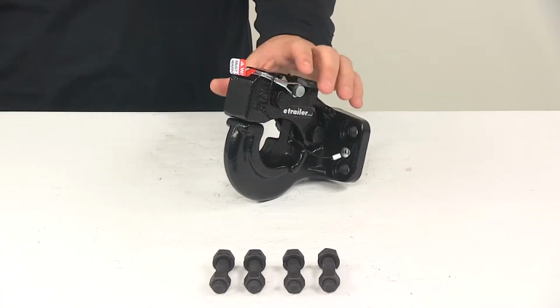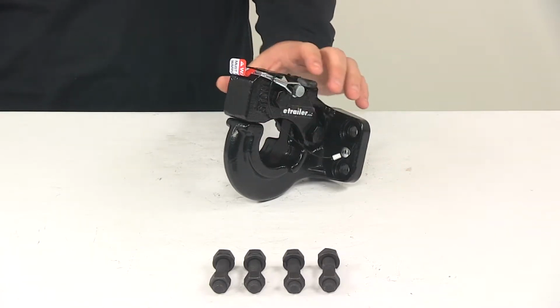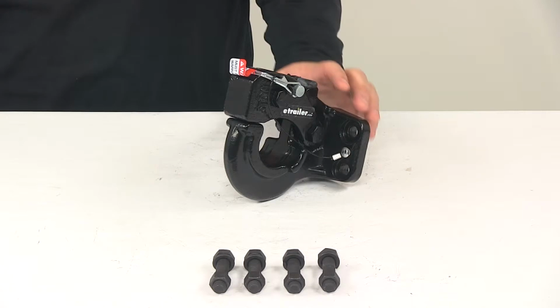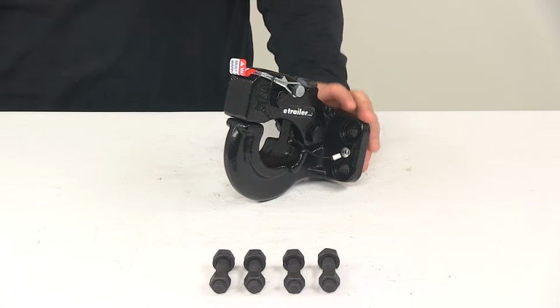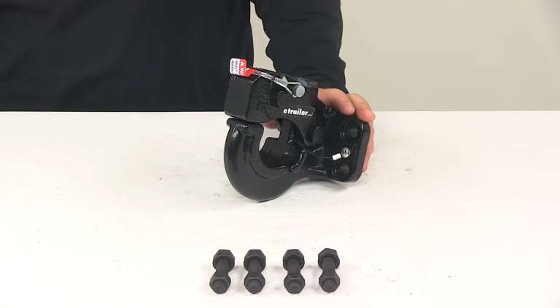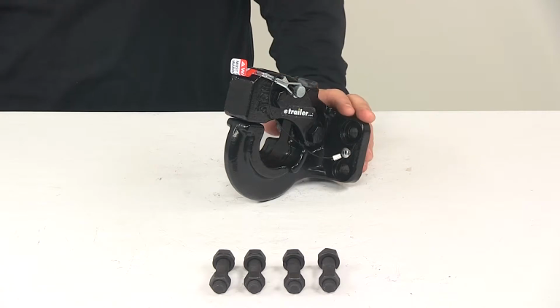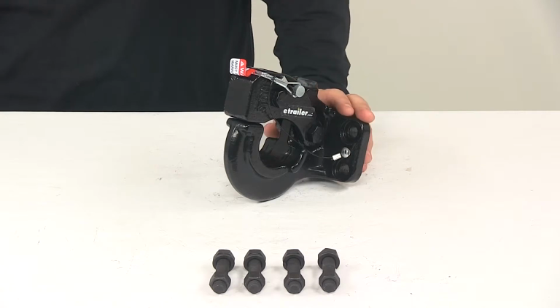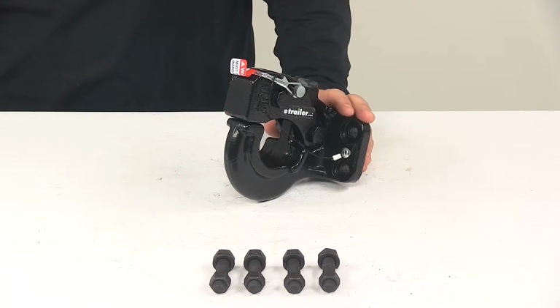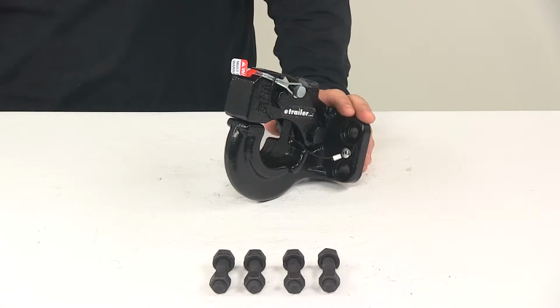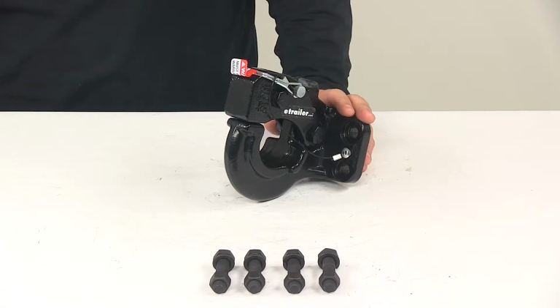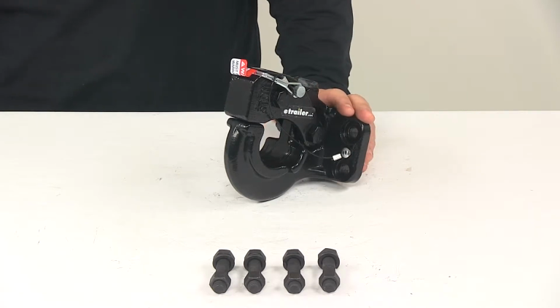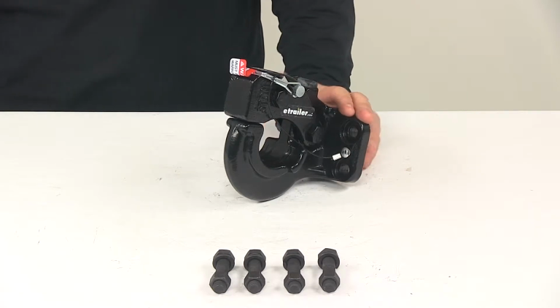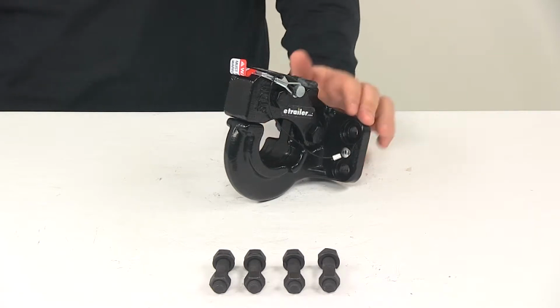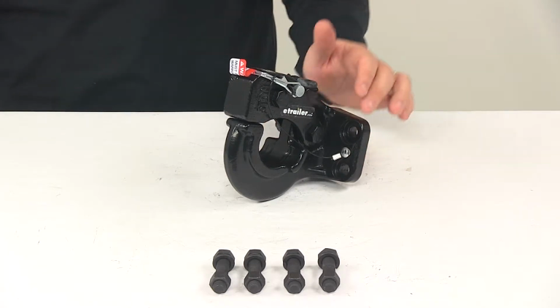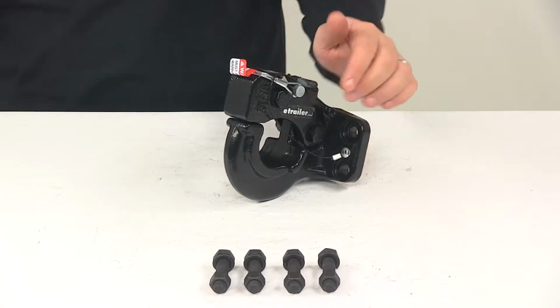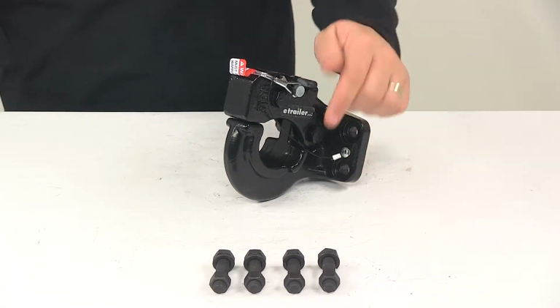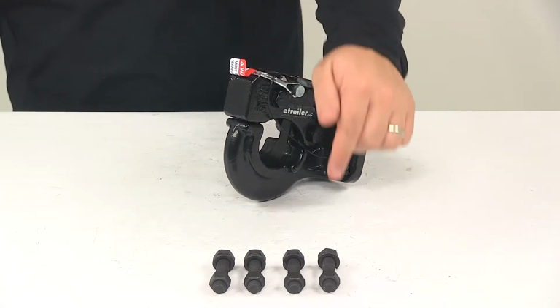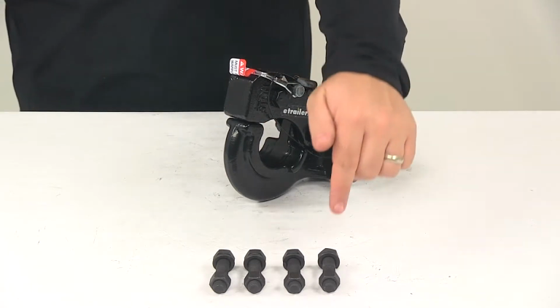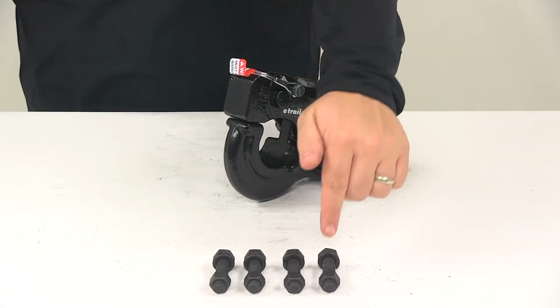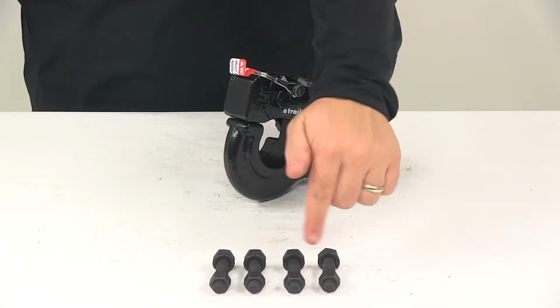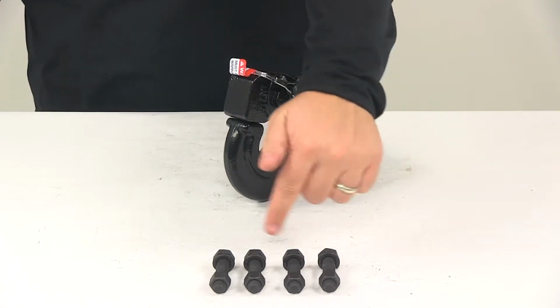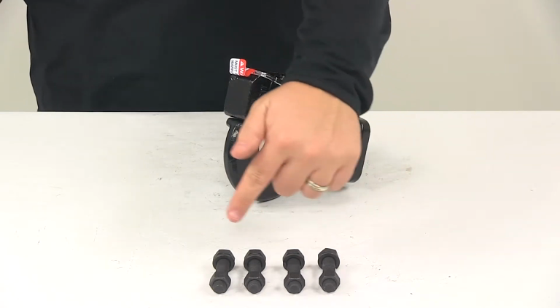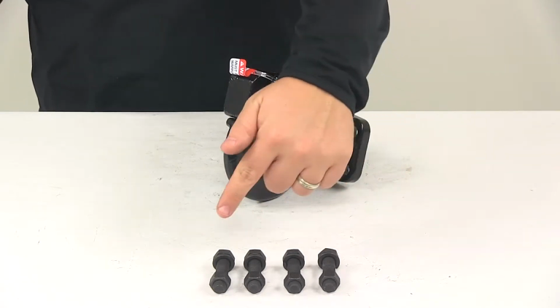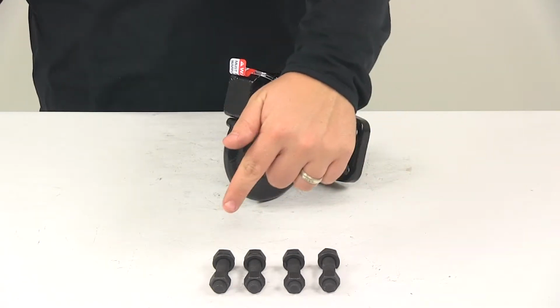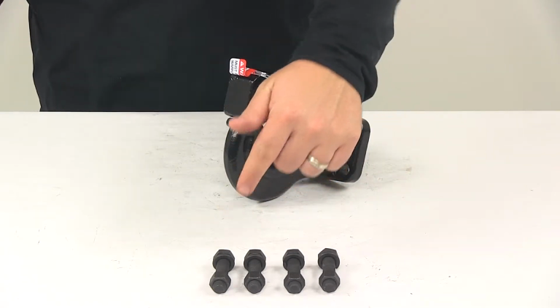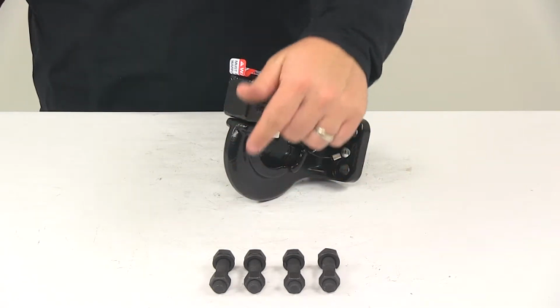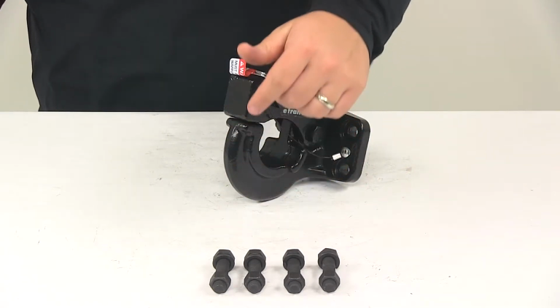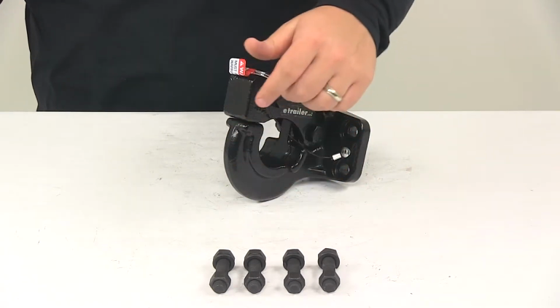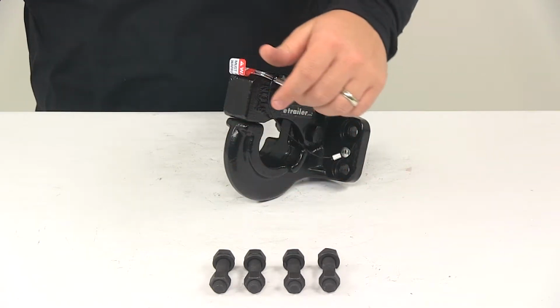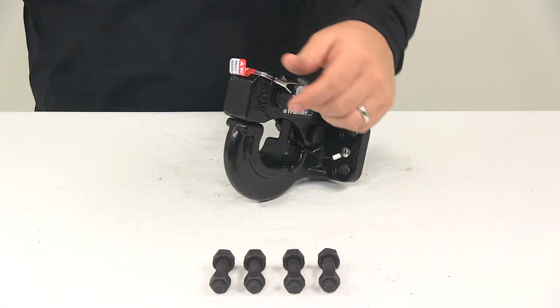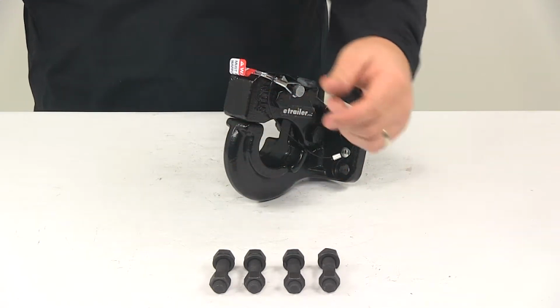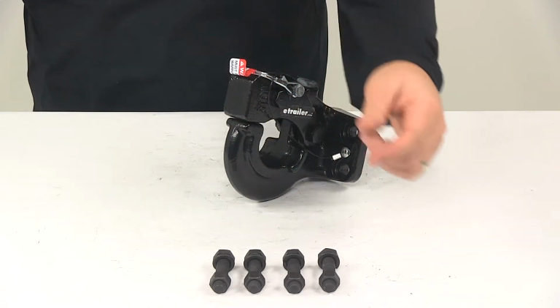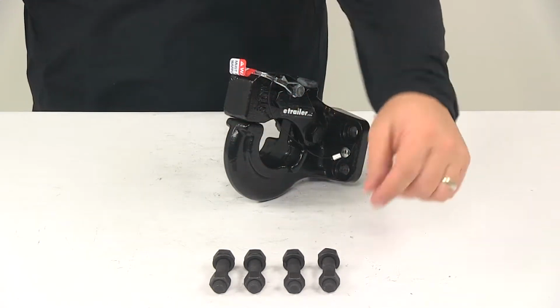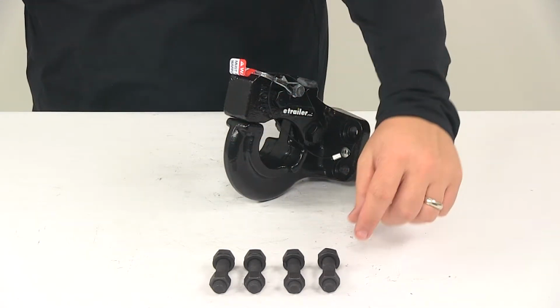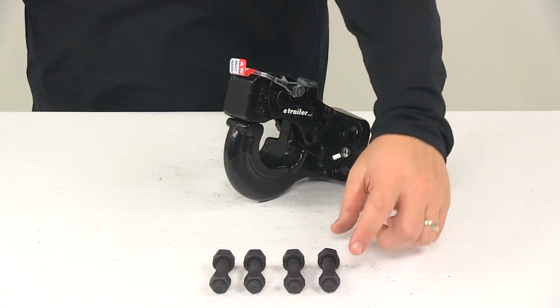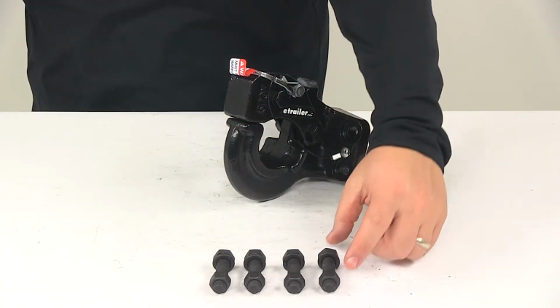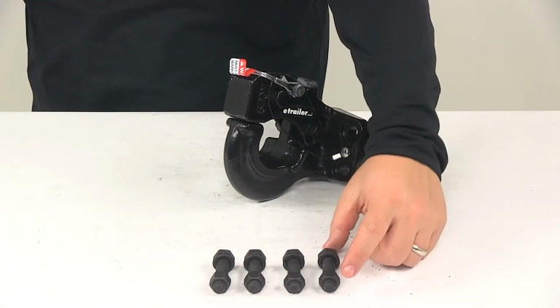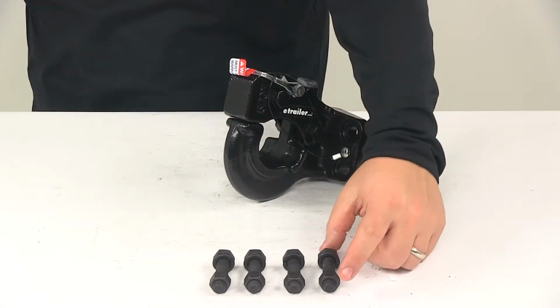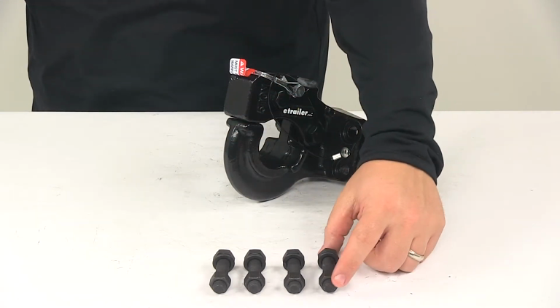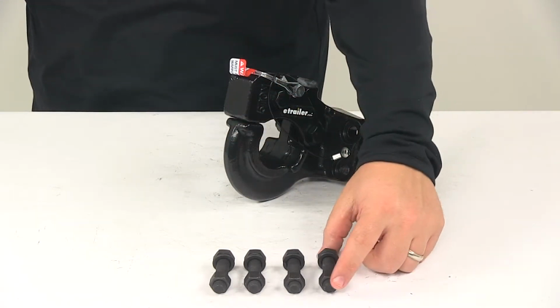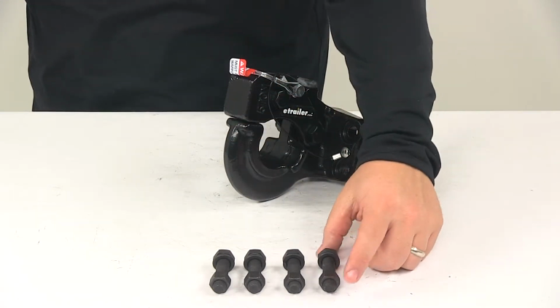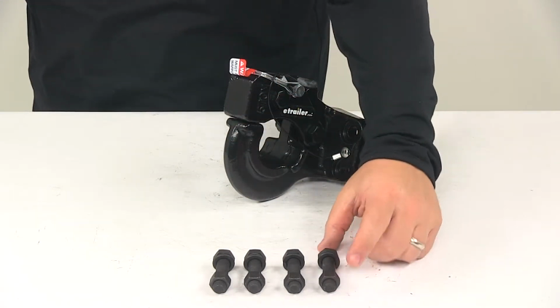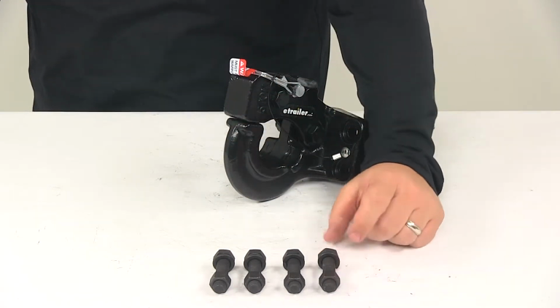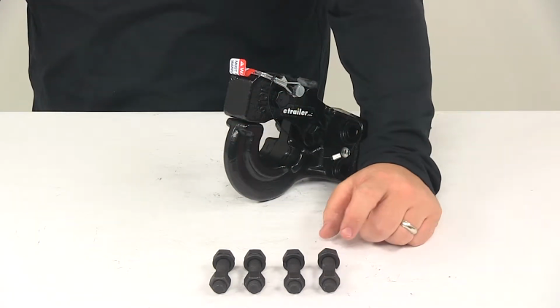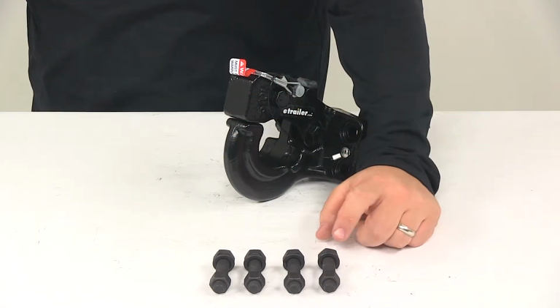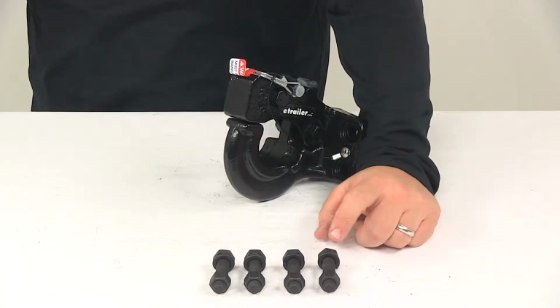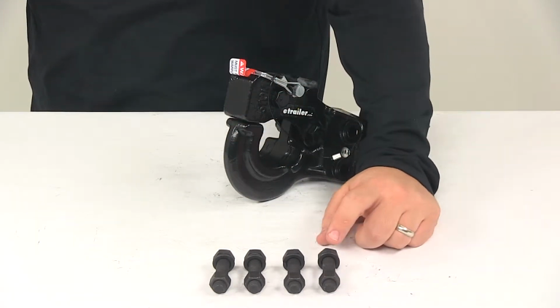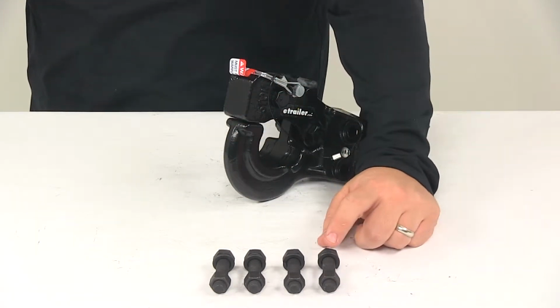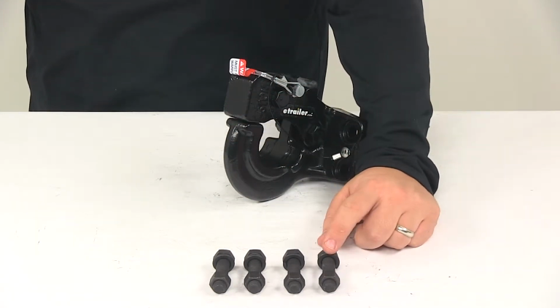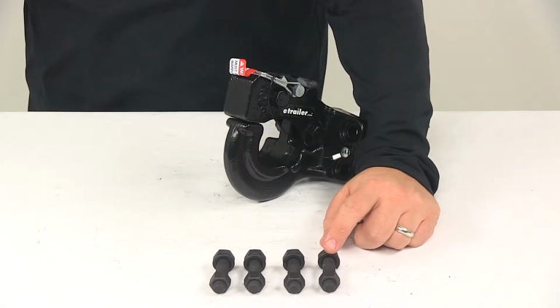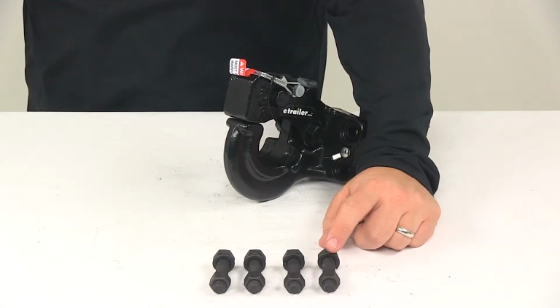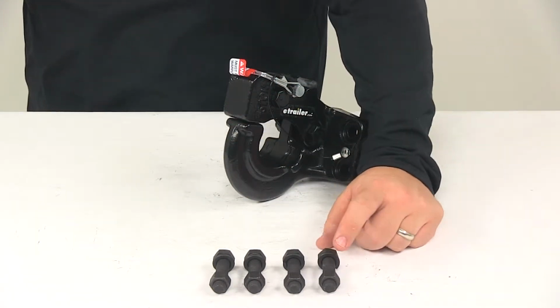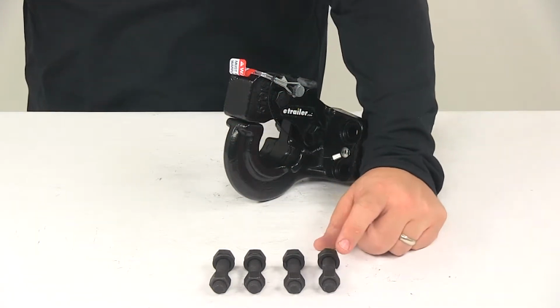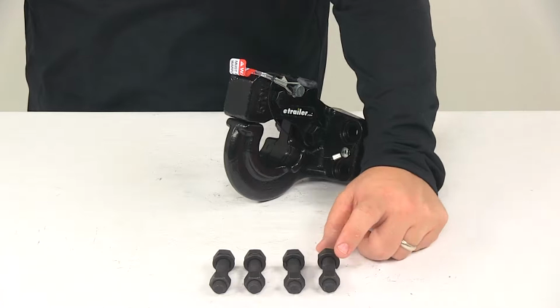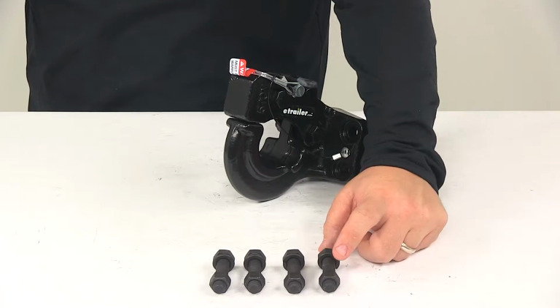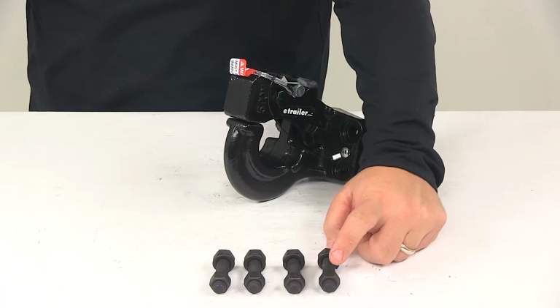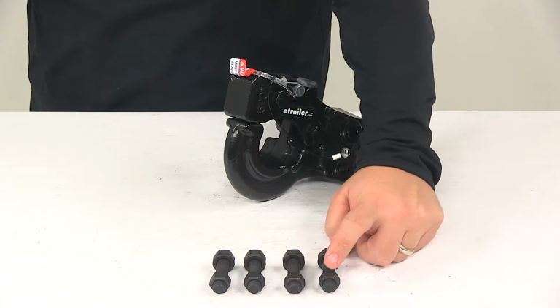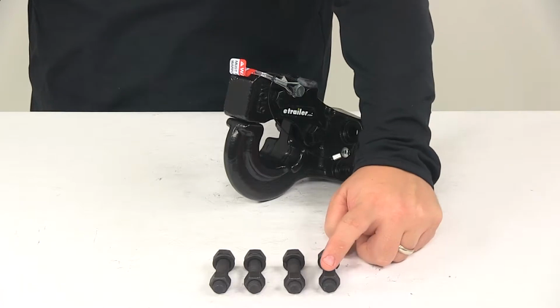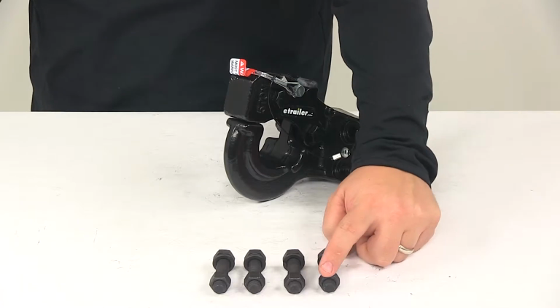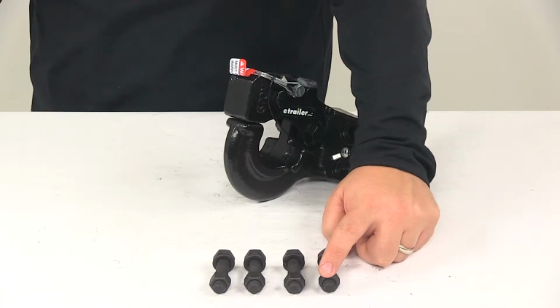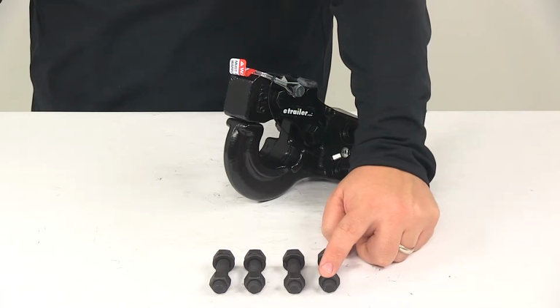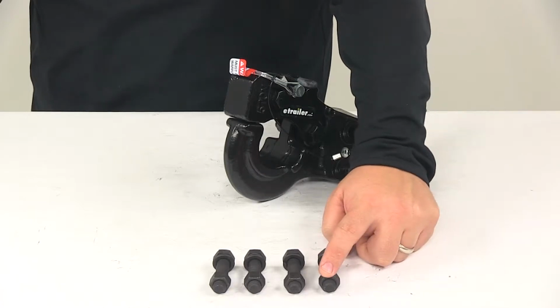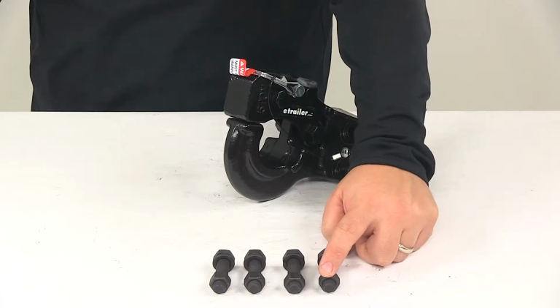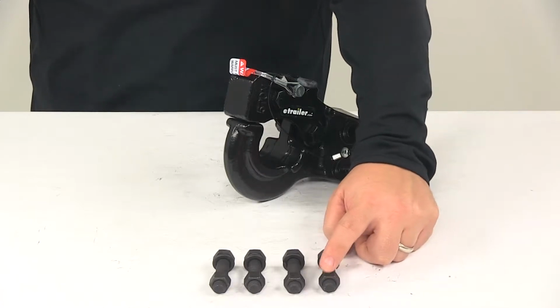It is a bolt-on installation with the included hardware. It's going to come with your bolts, split lock washers, and nuts.